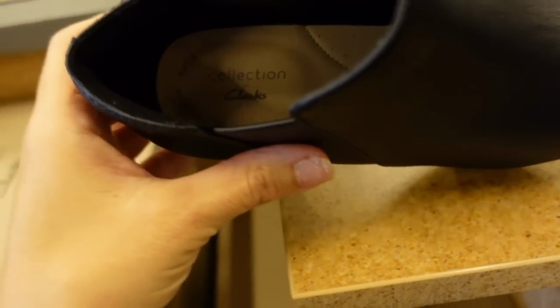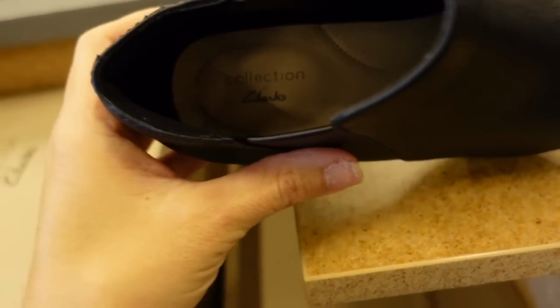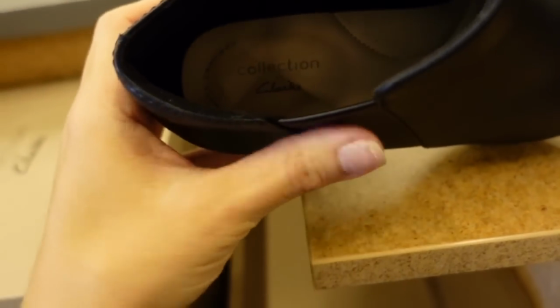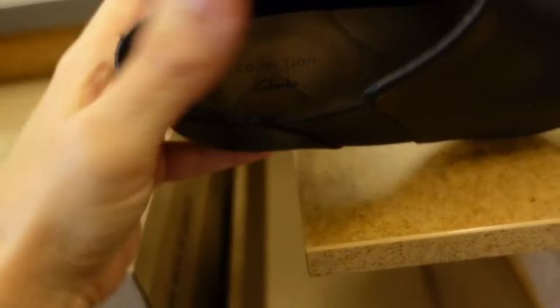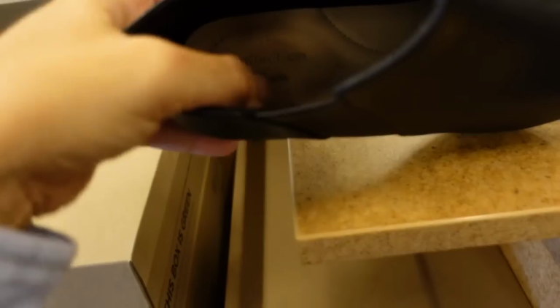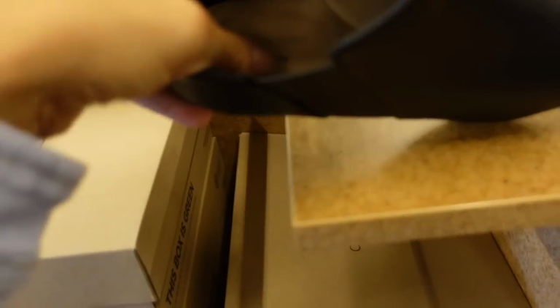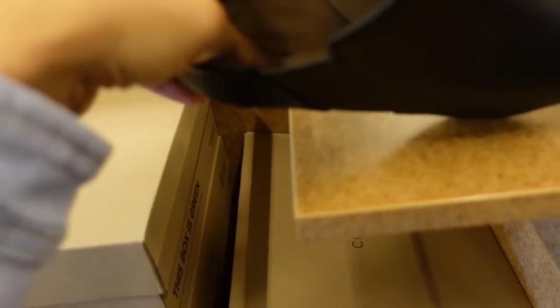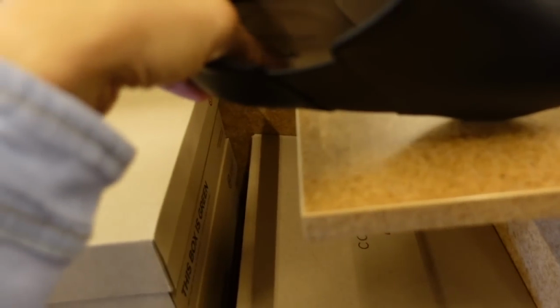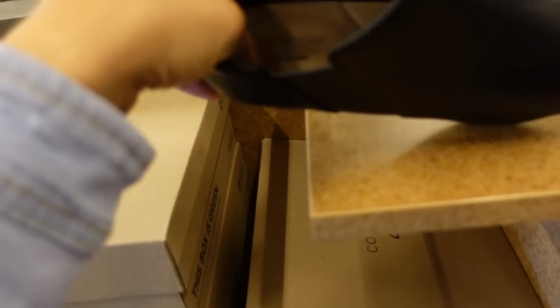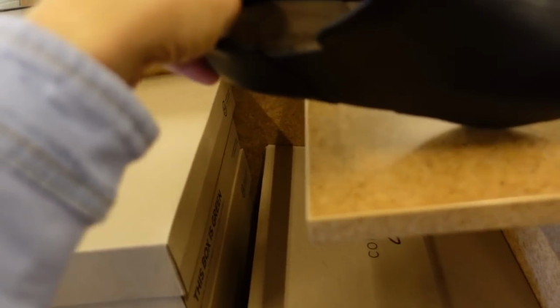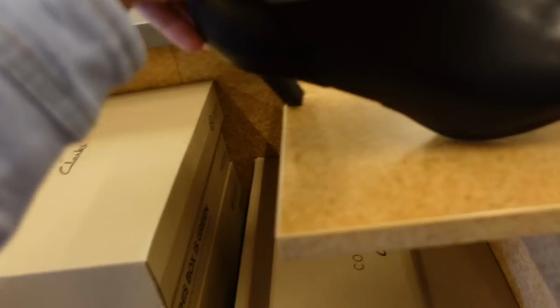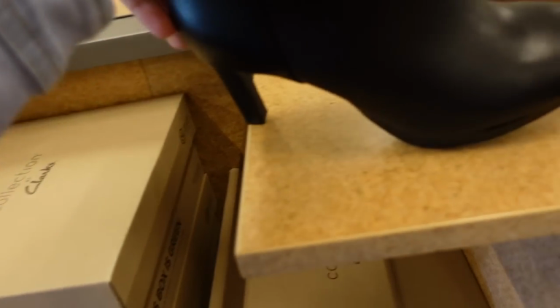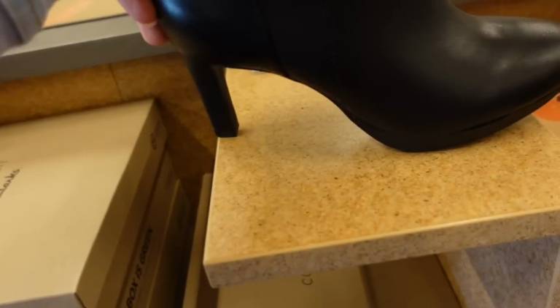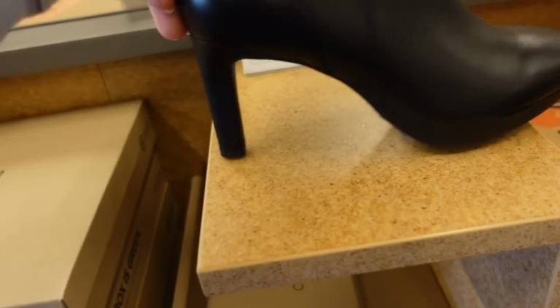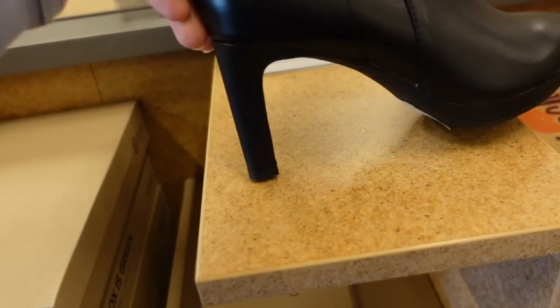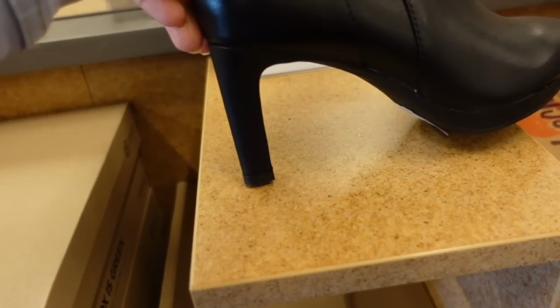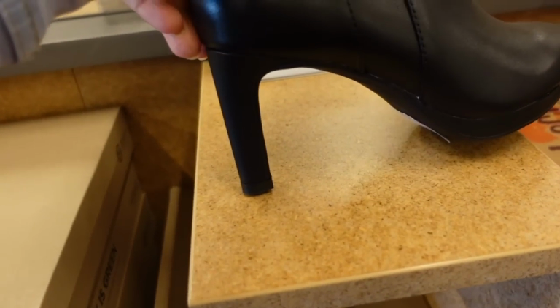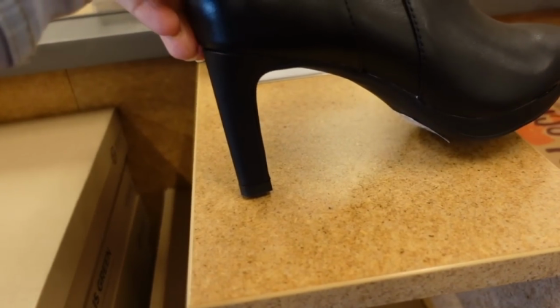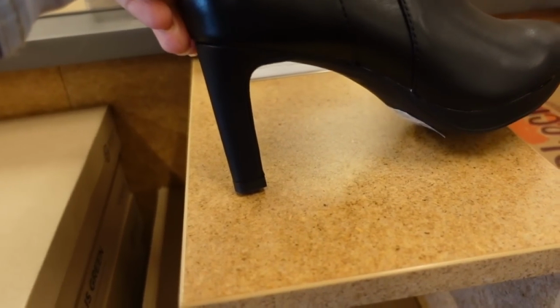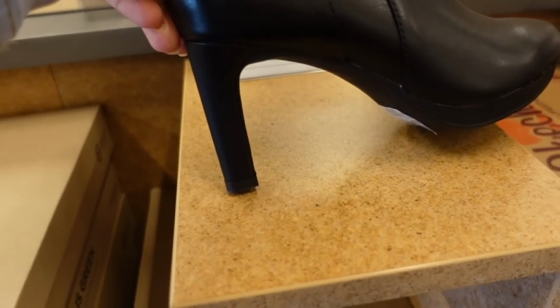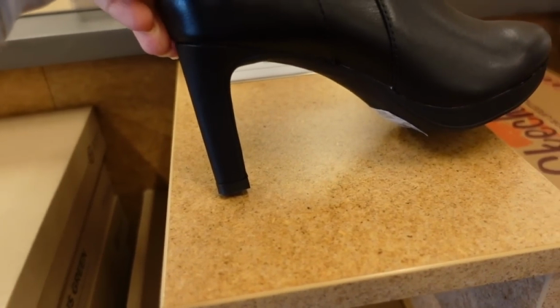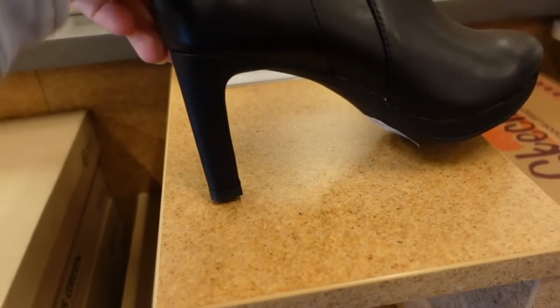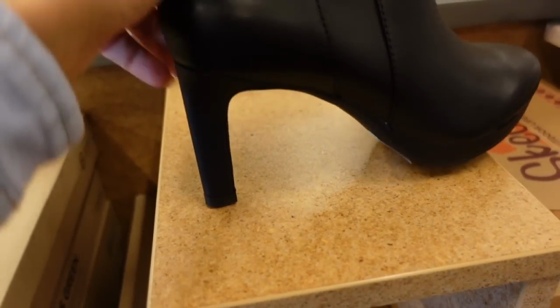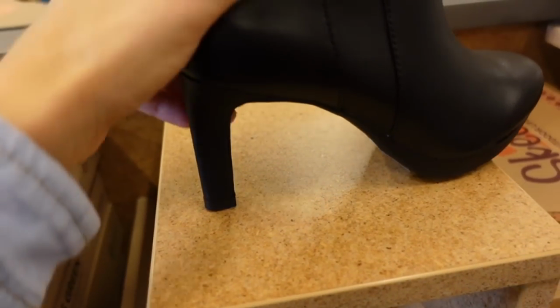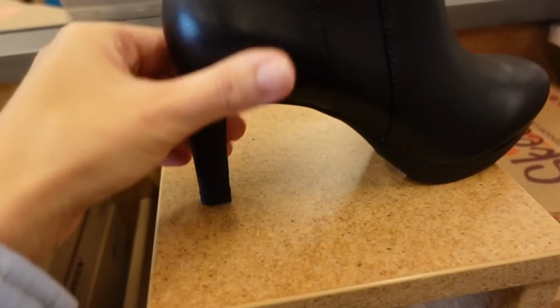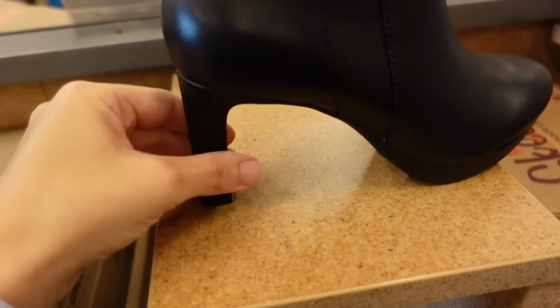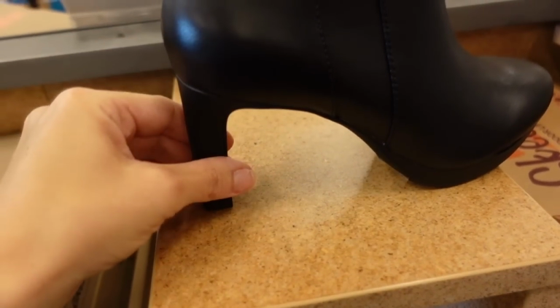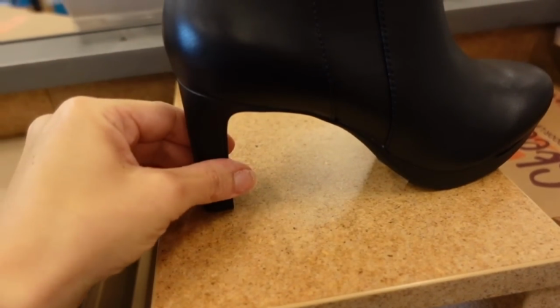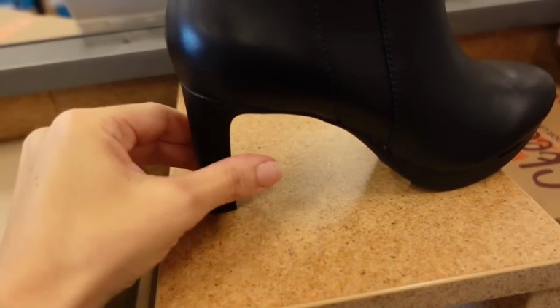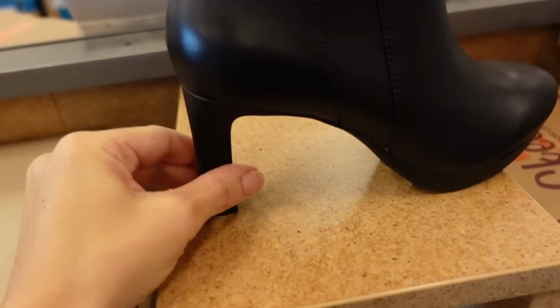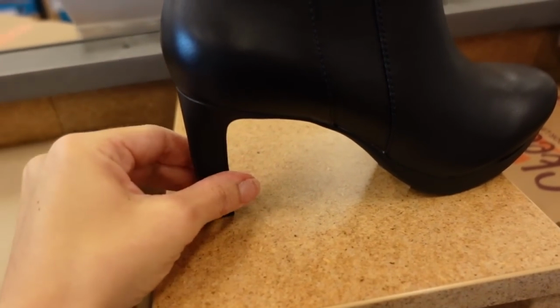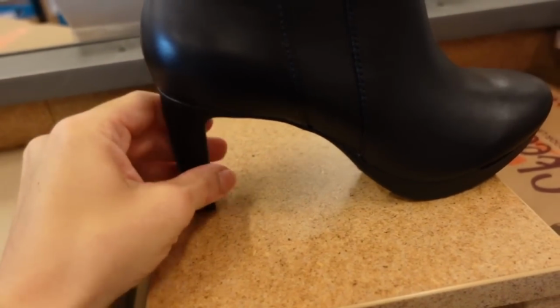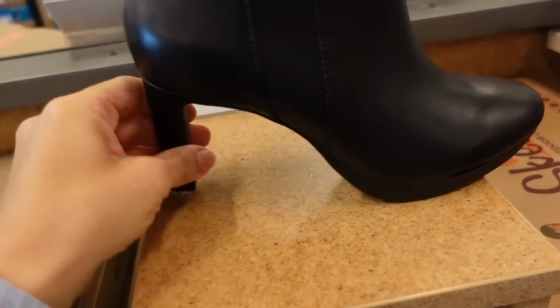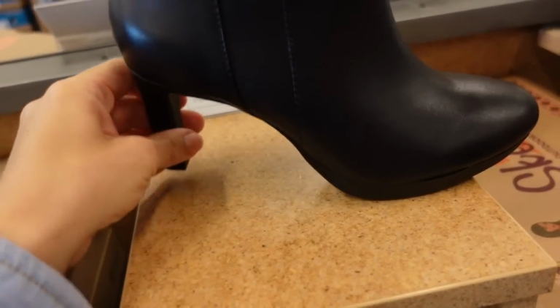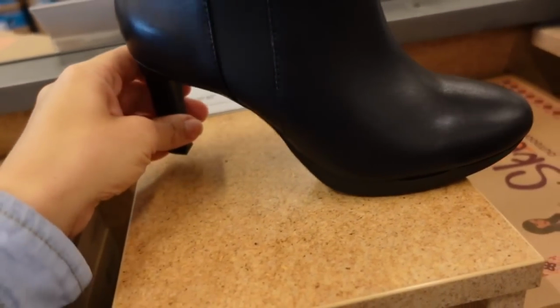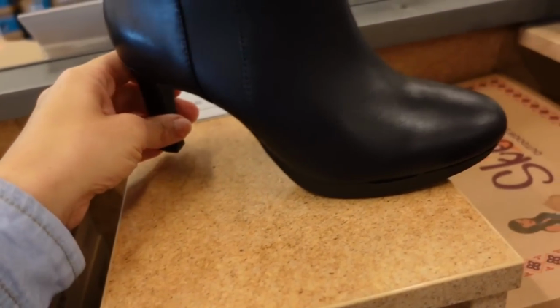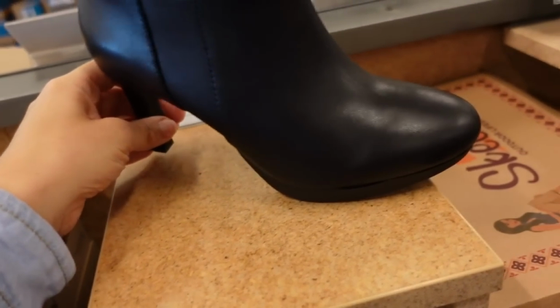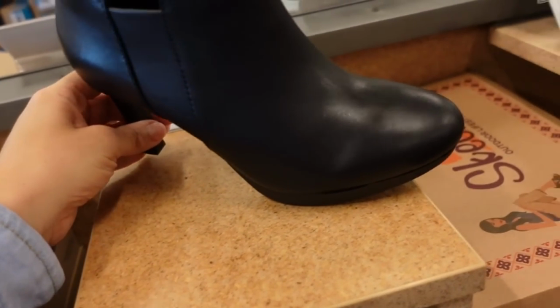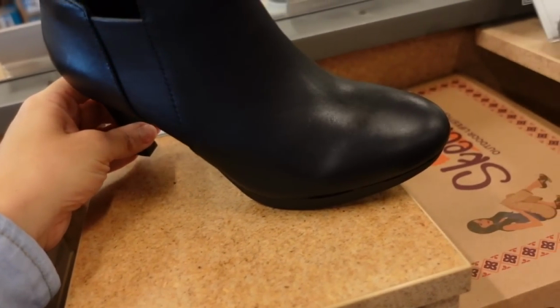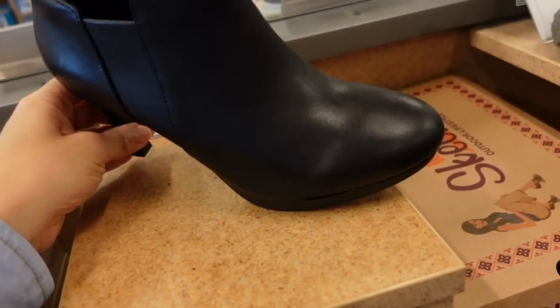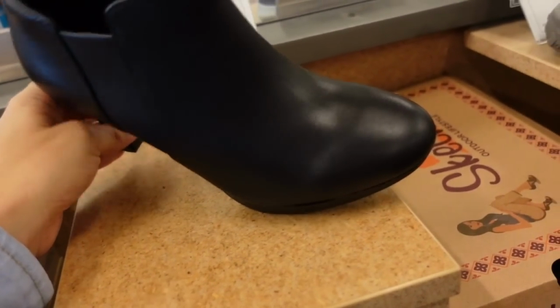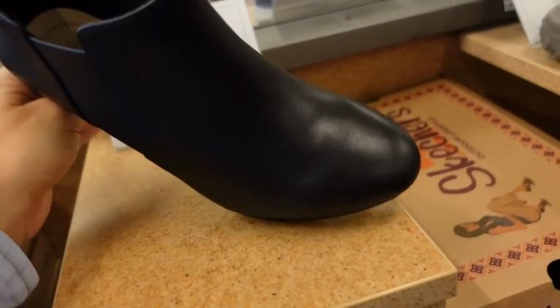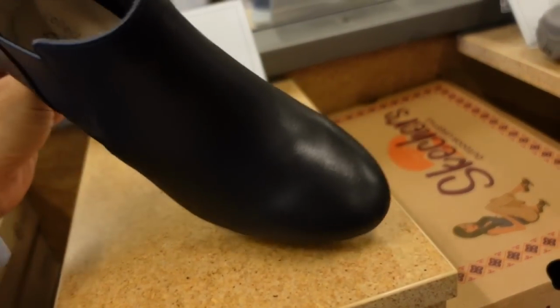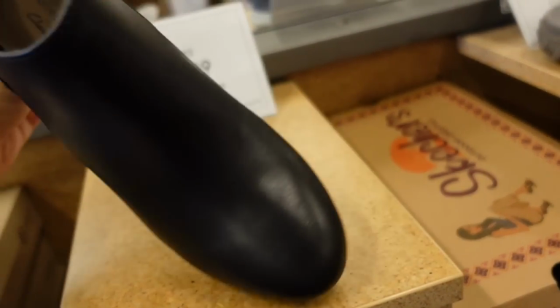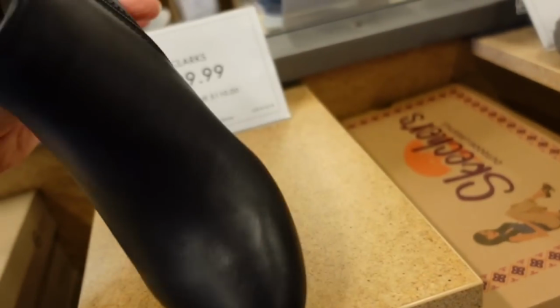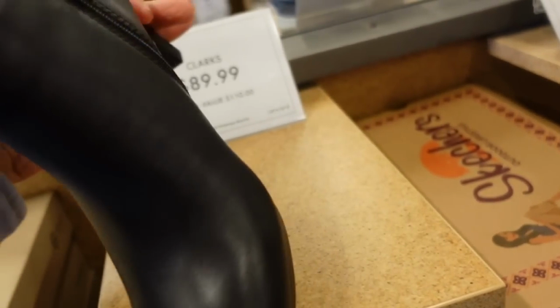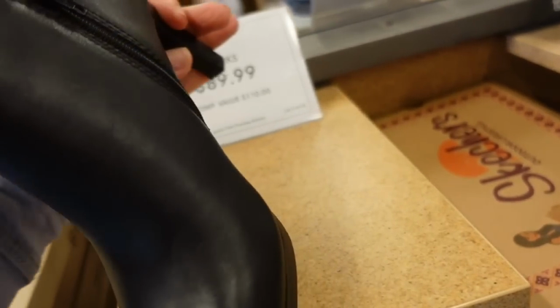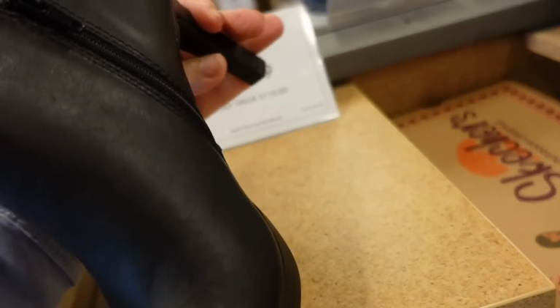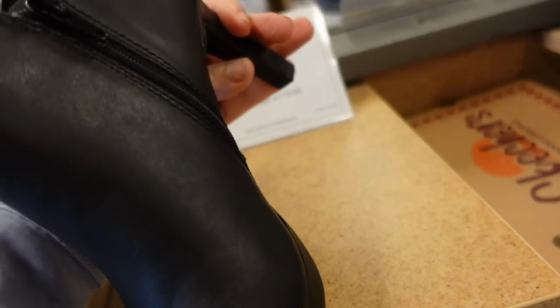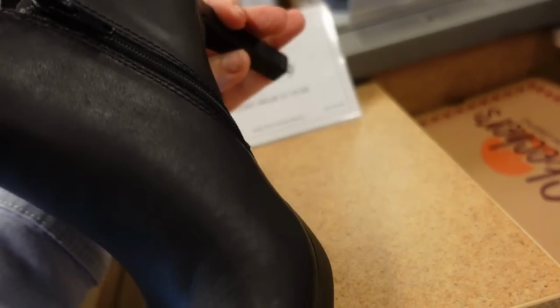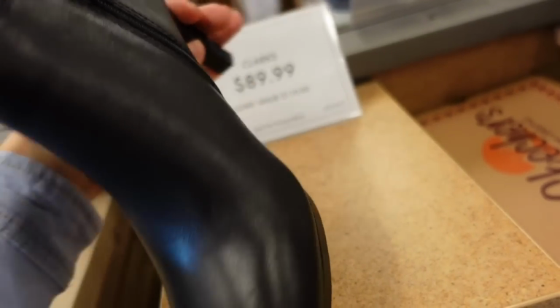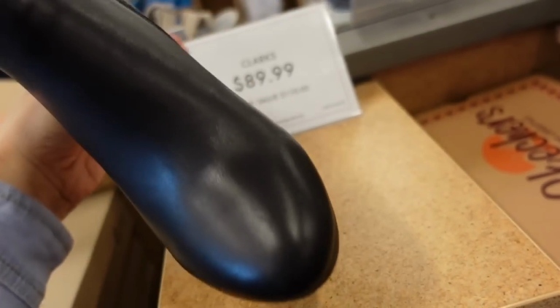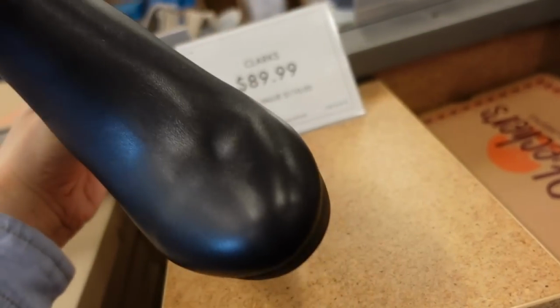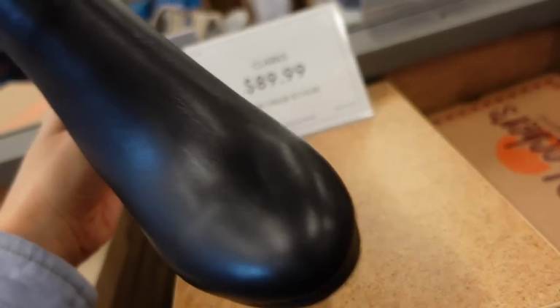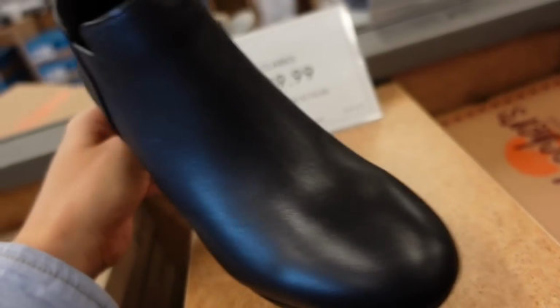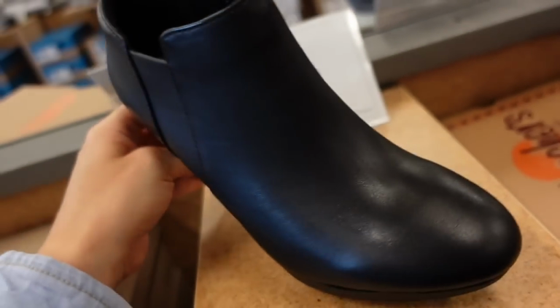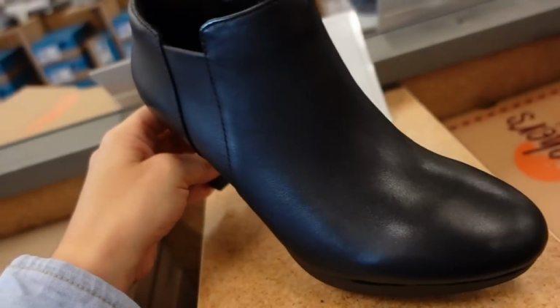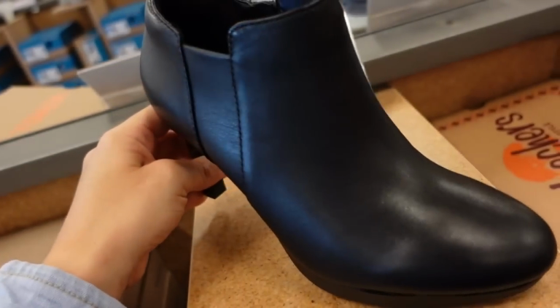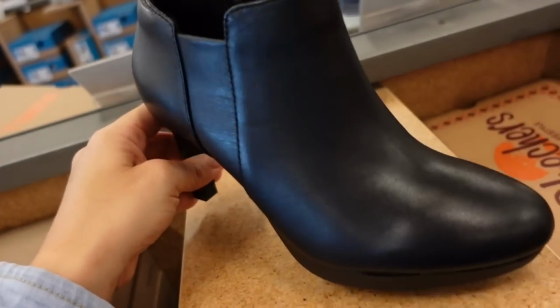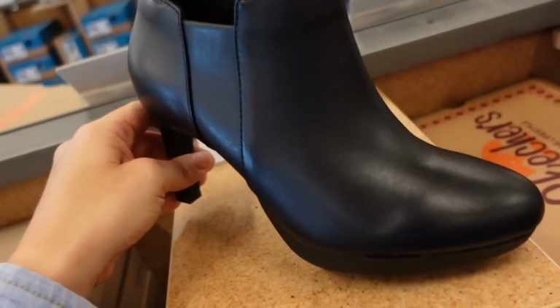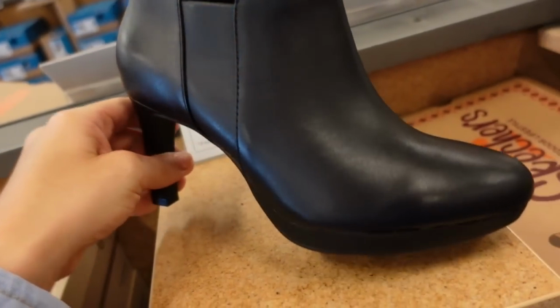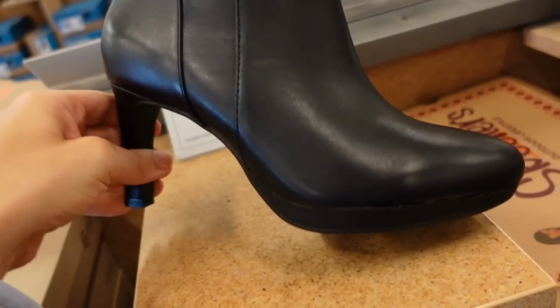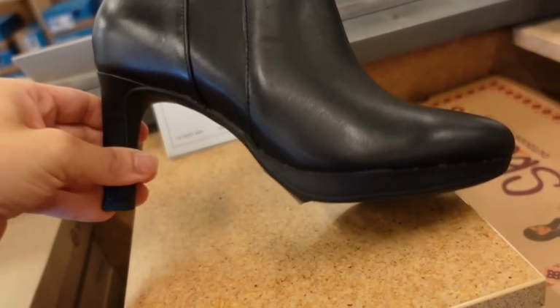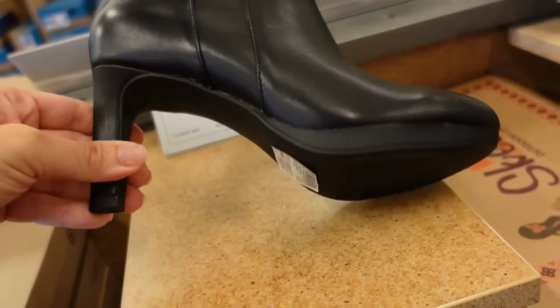New bootie from Clark's — these are very comfortable. They have a little sled on the back. How good are these? Zipper on the side. $89.99.